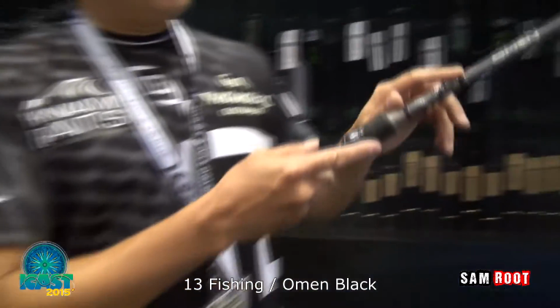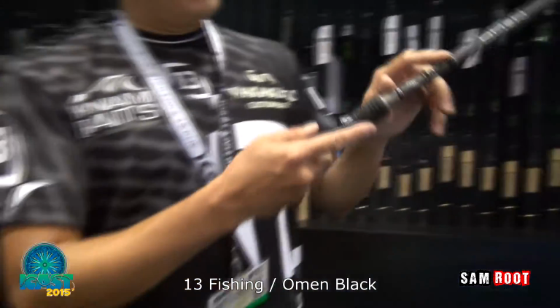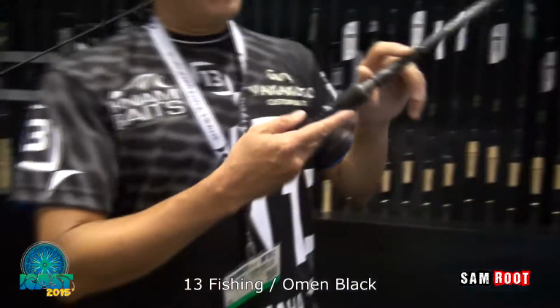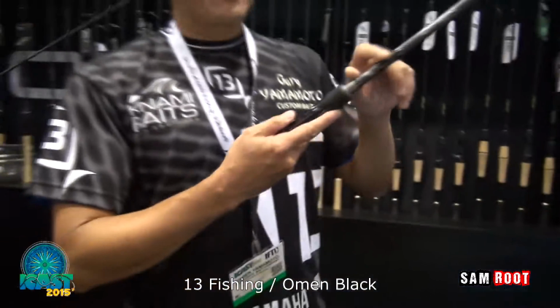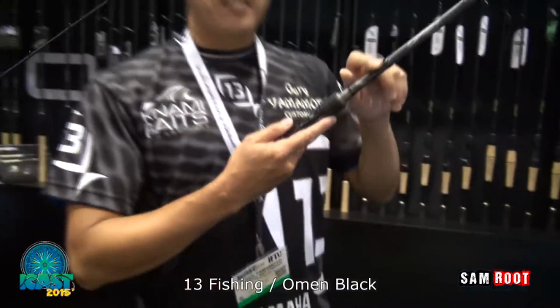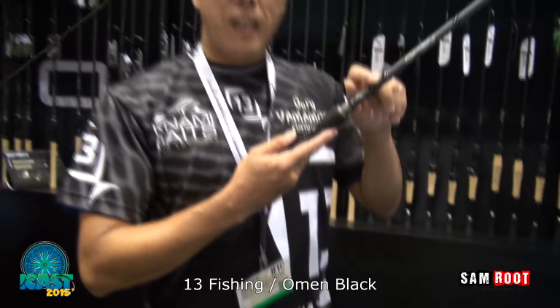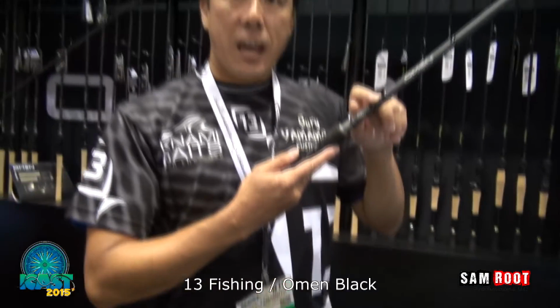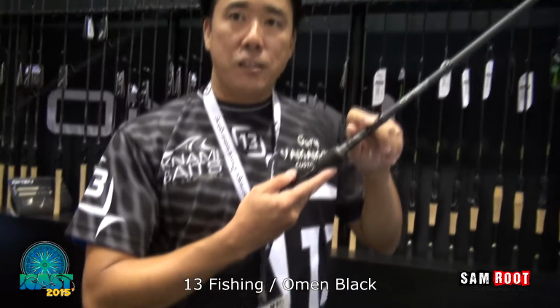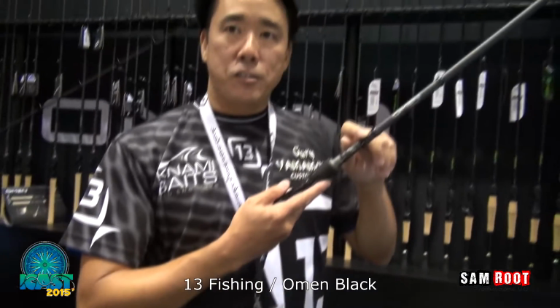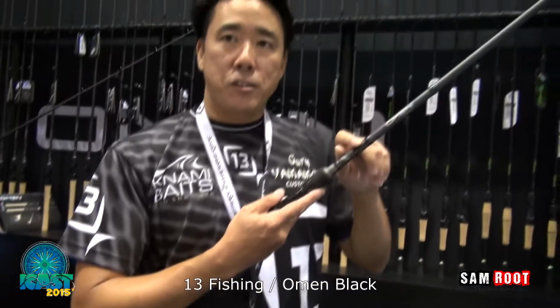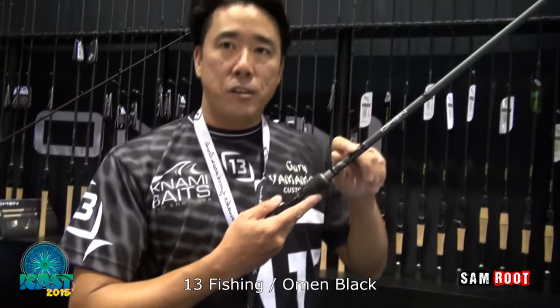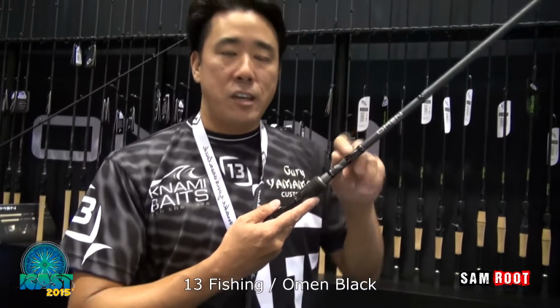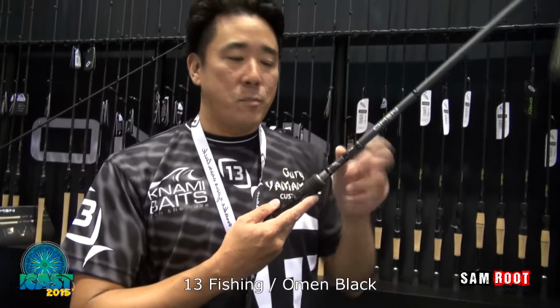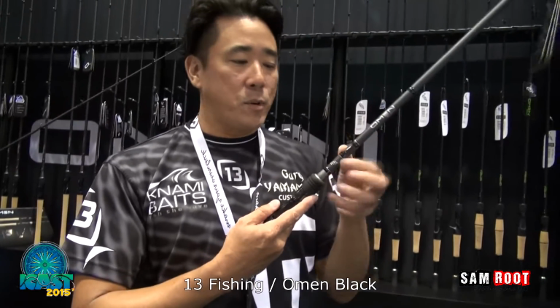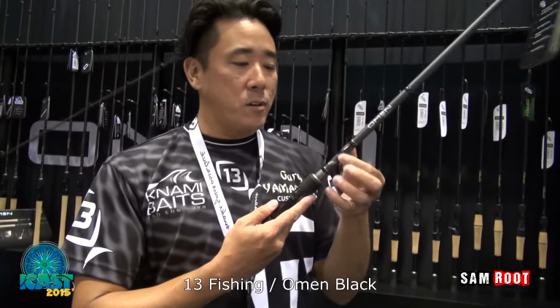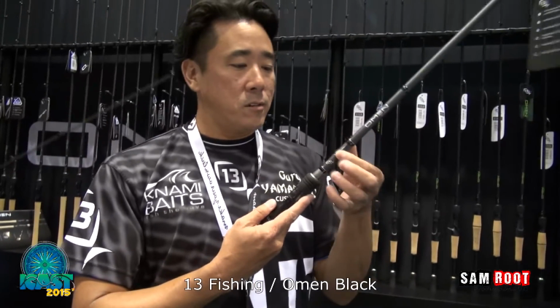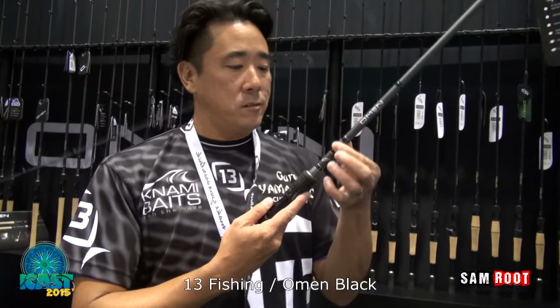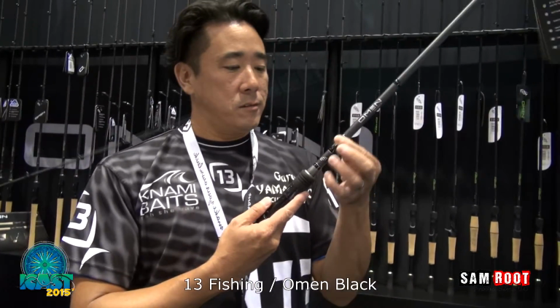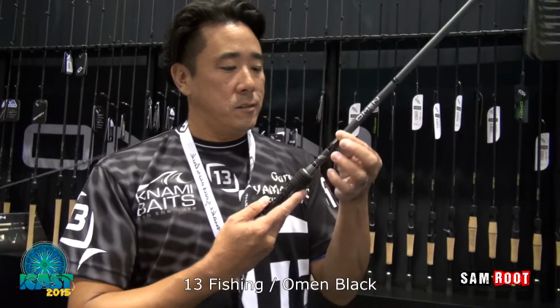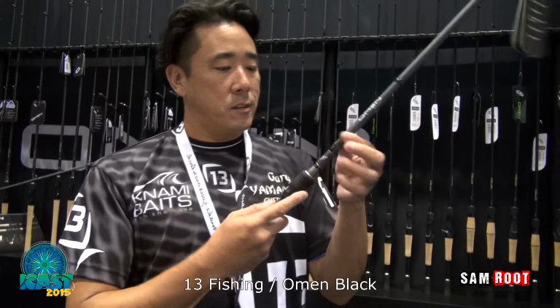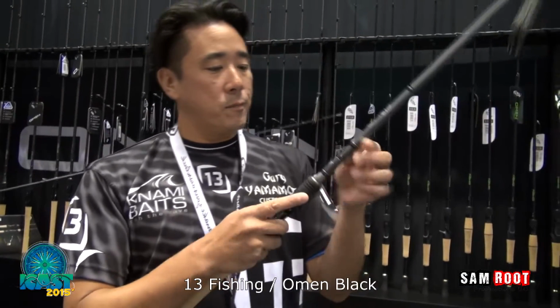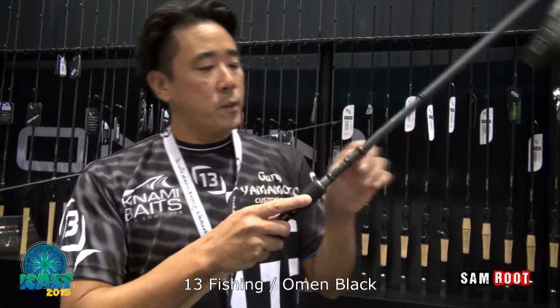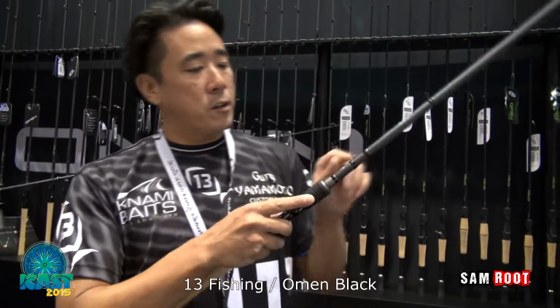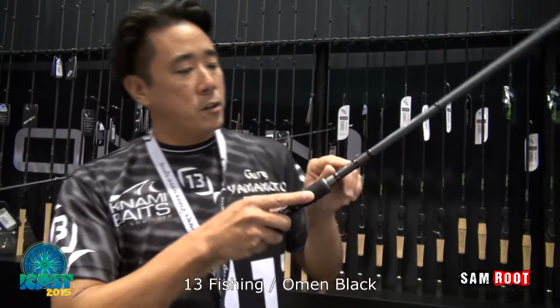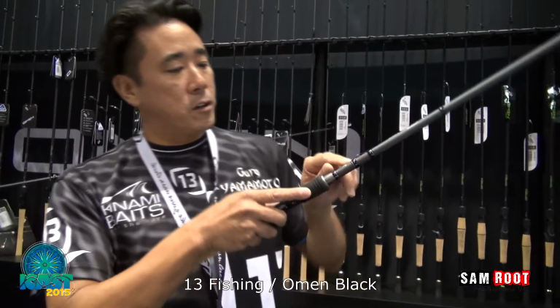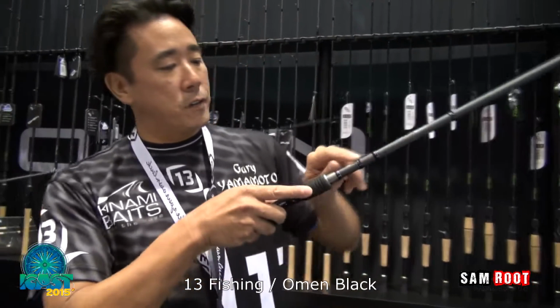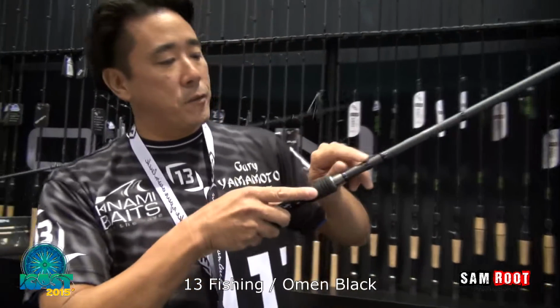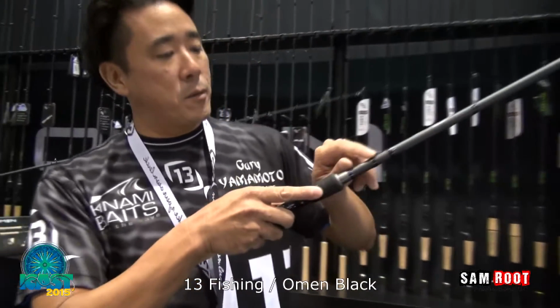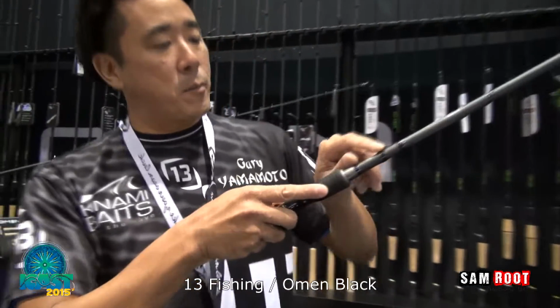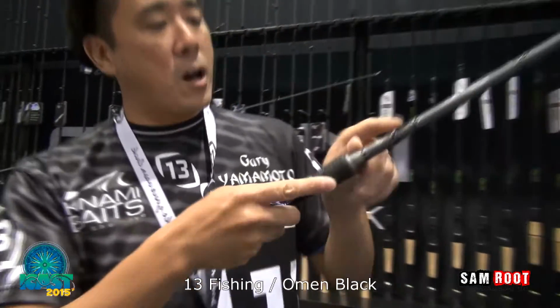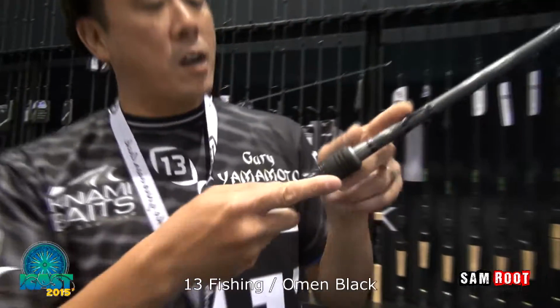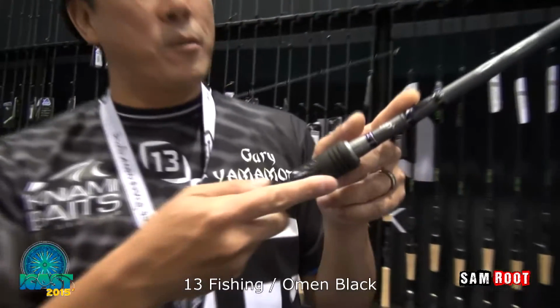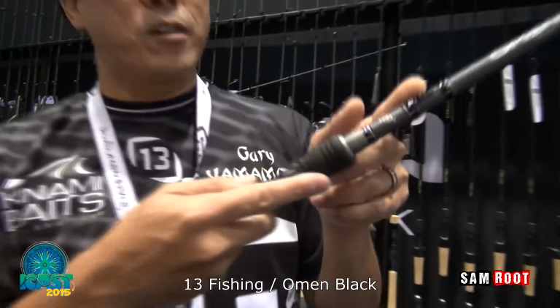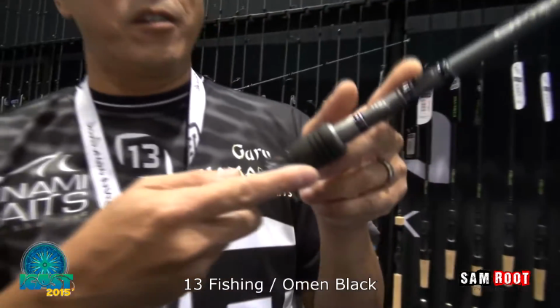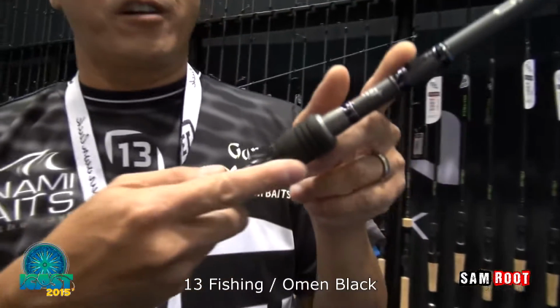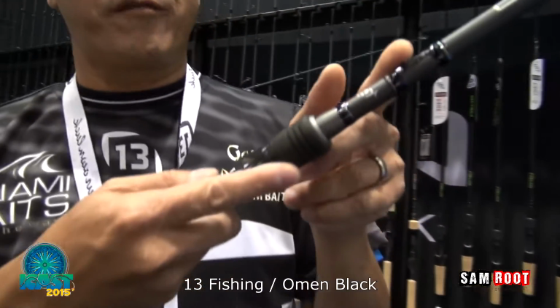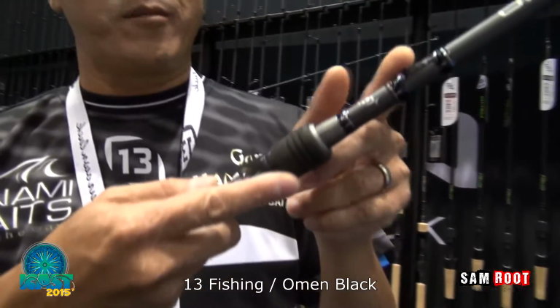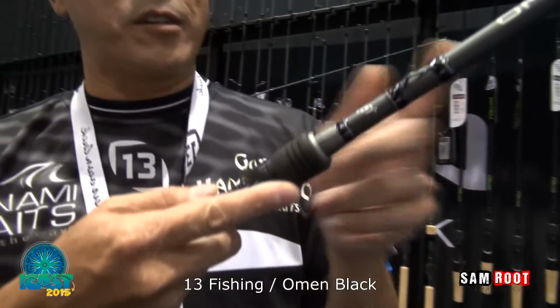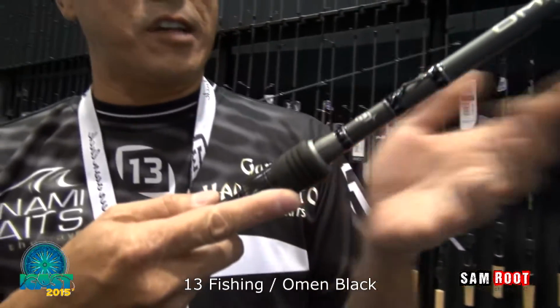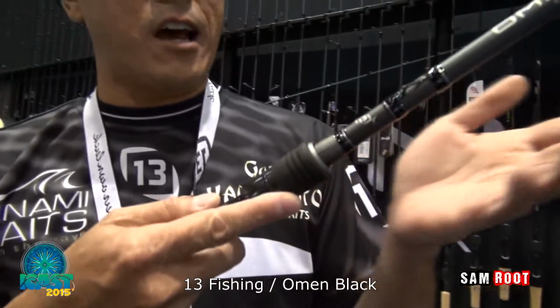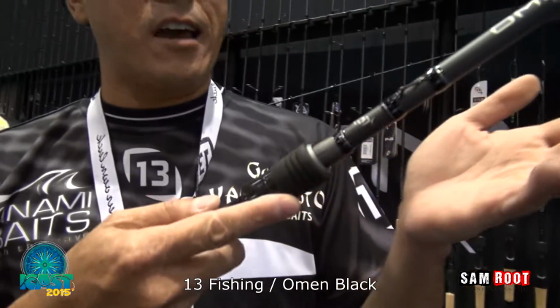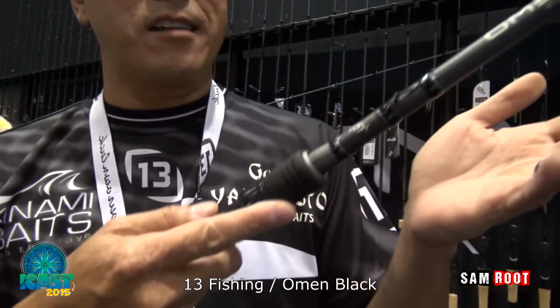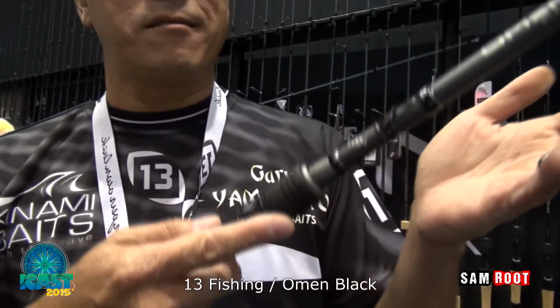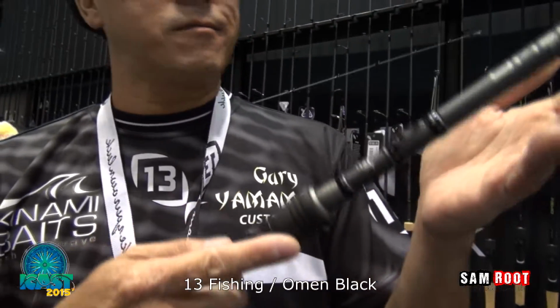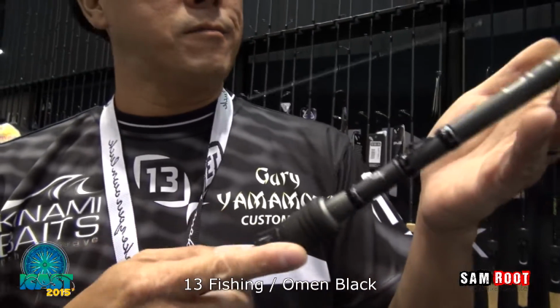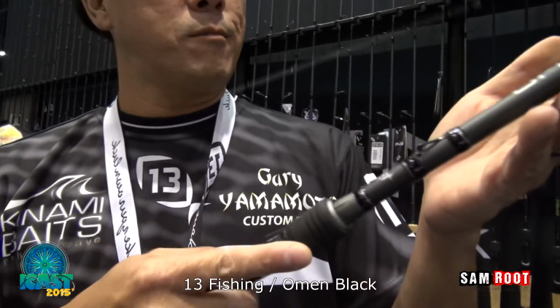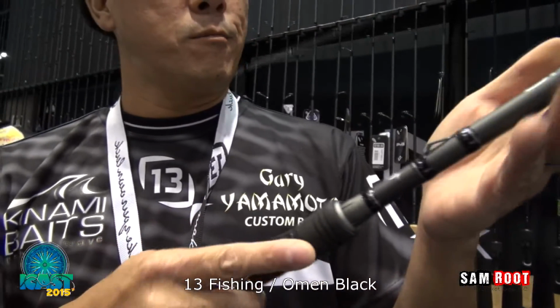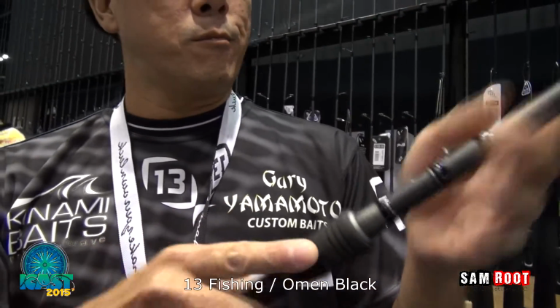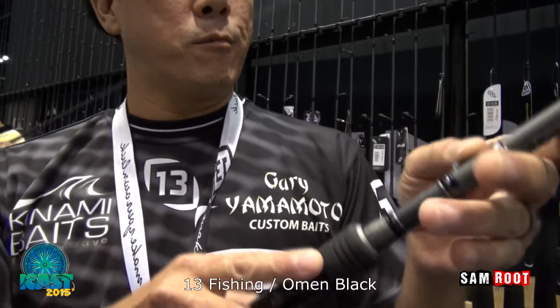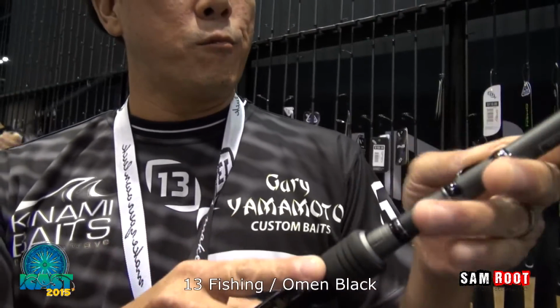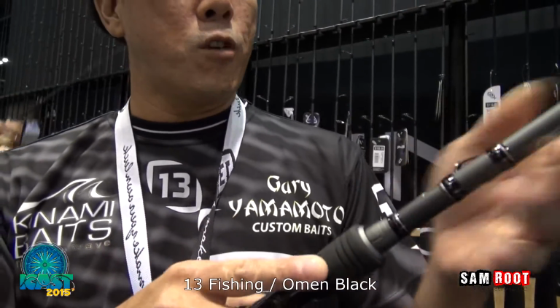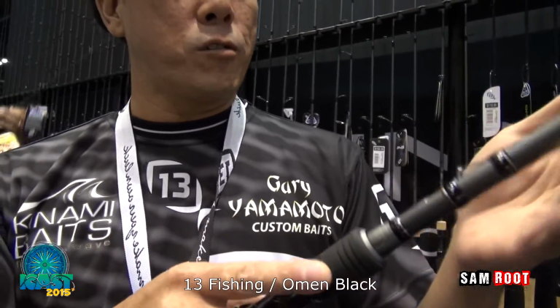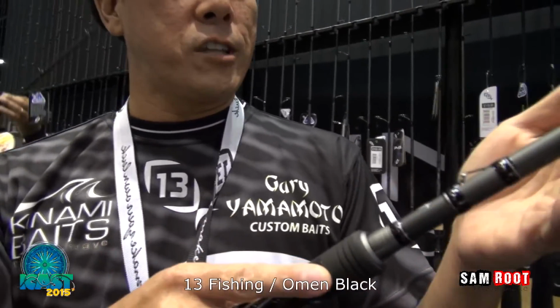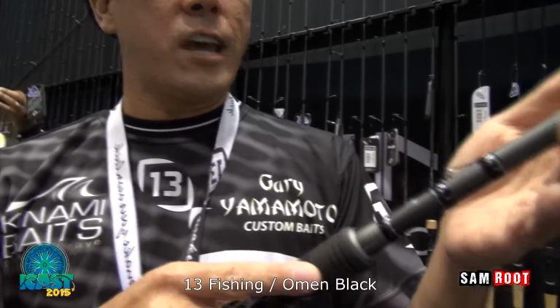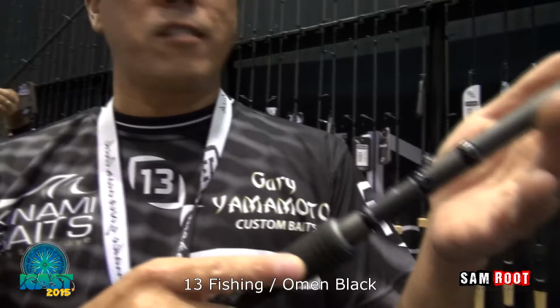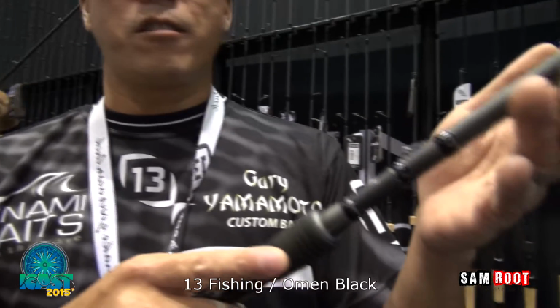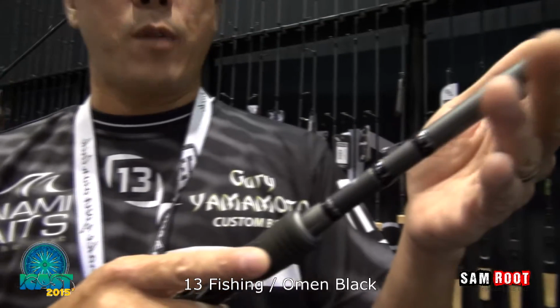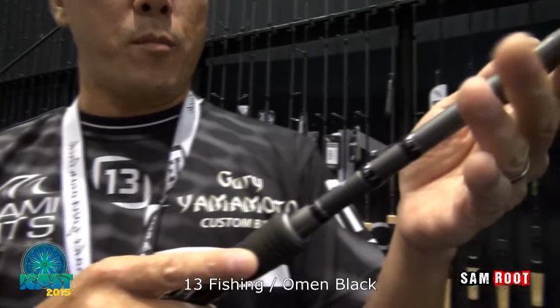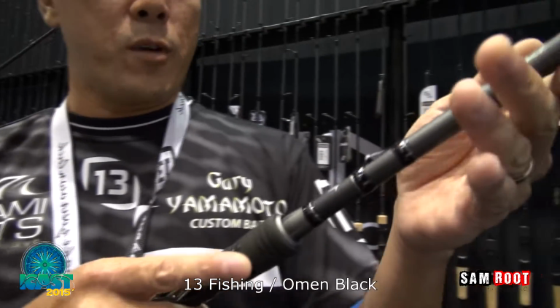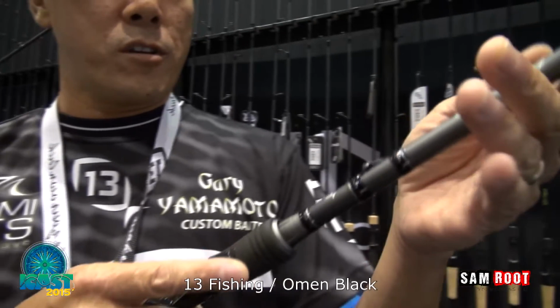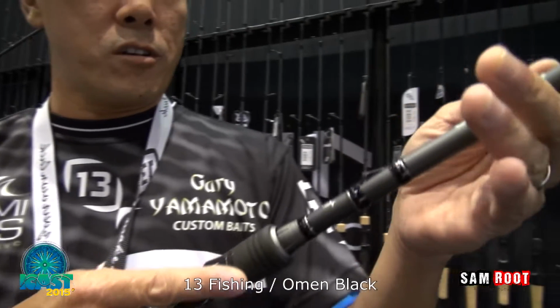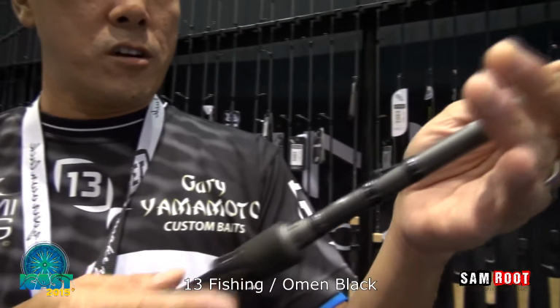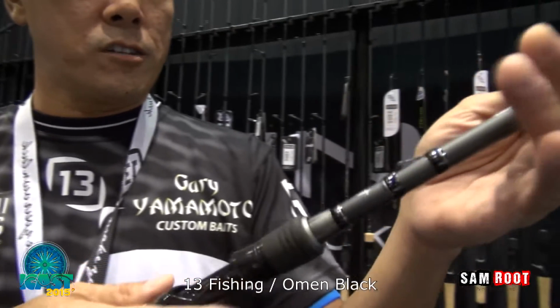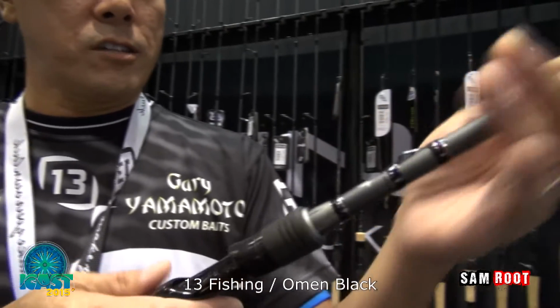Snagless hook keeper. You can hook it from the bottom, you can hook it from the side. Won't snag up on your hooks.